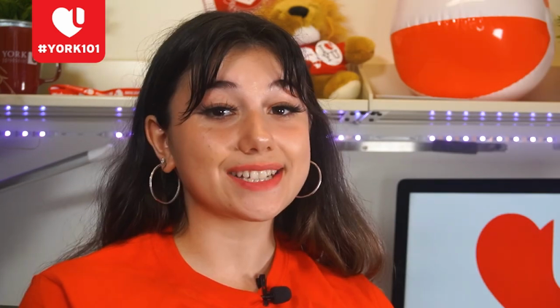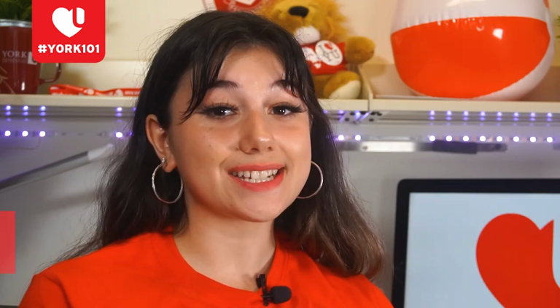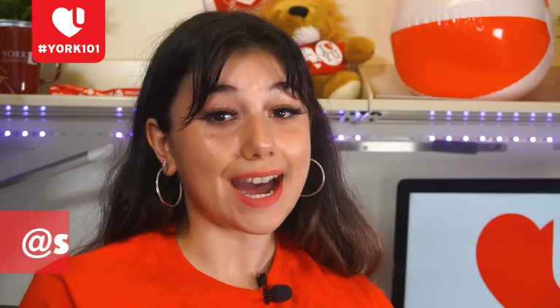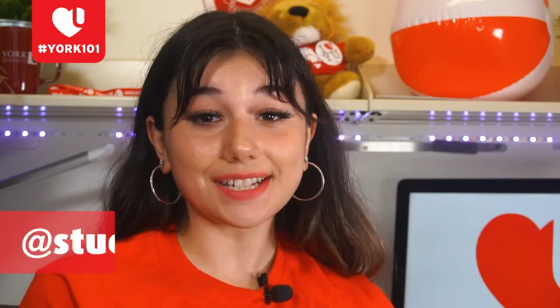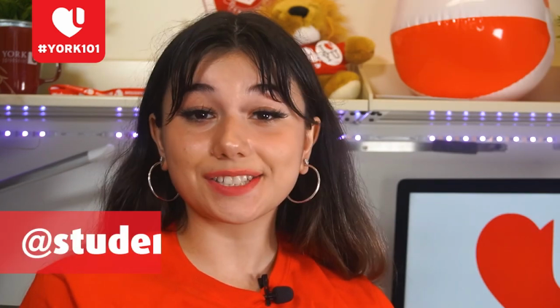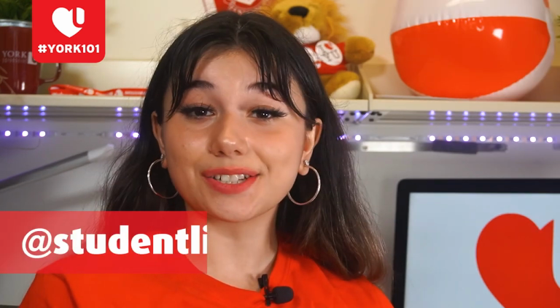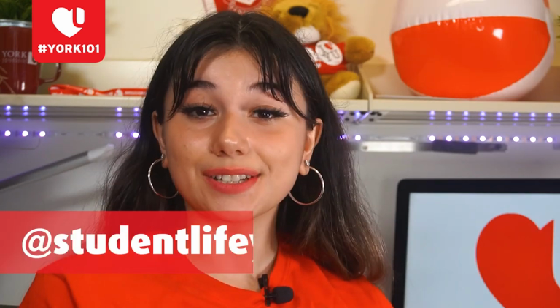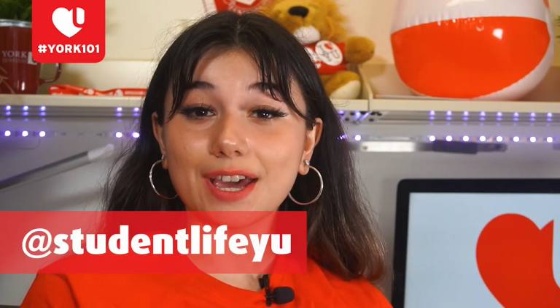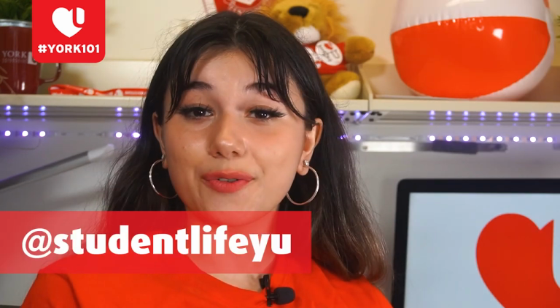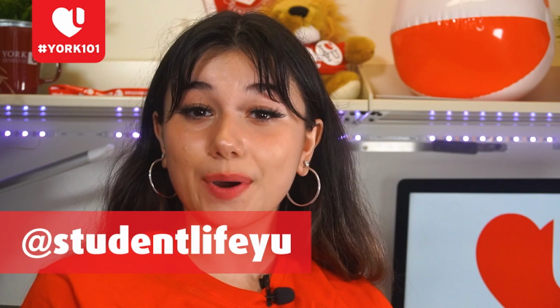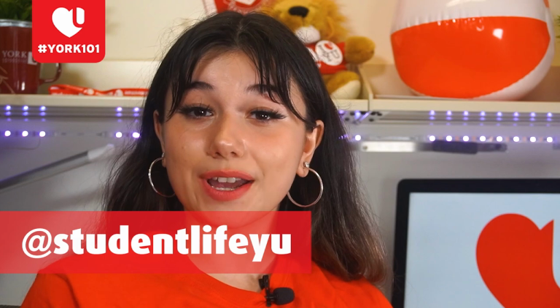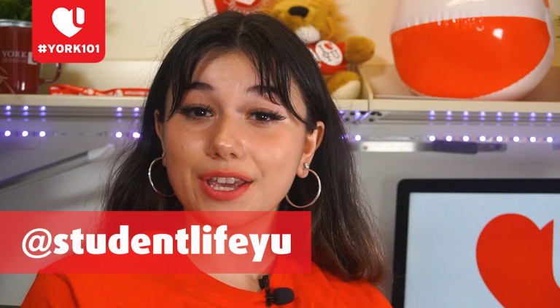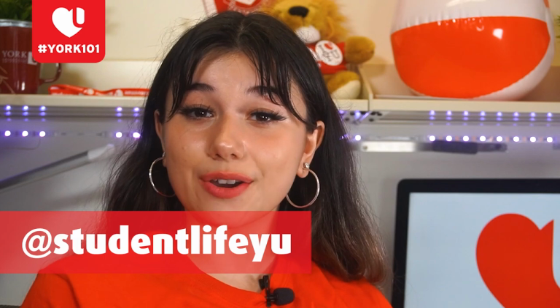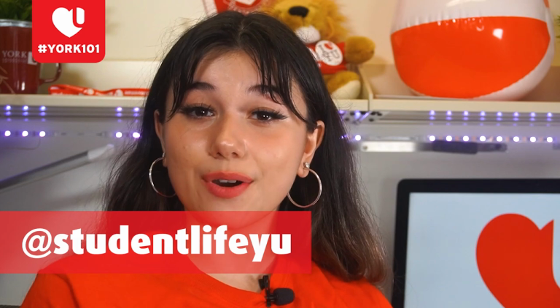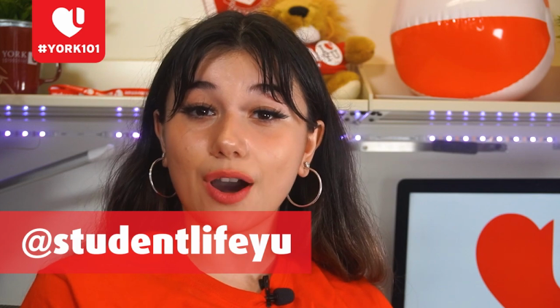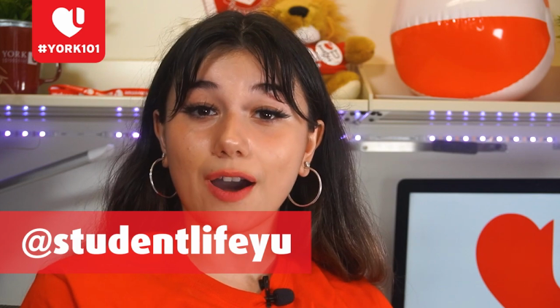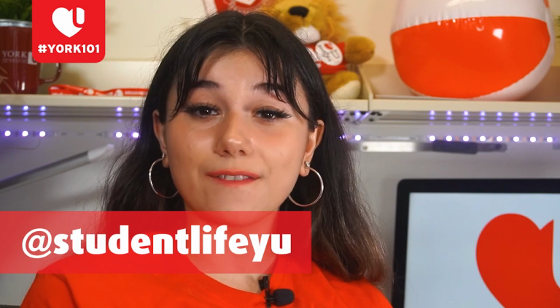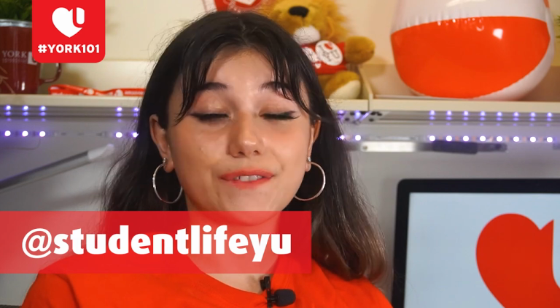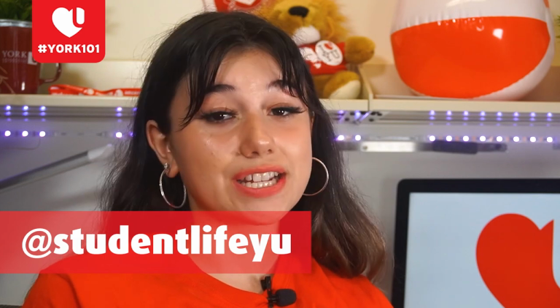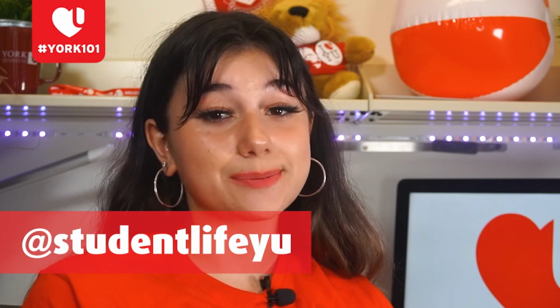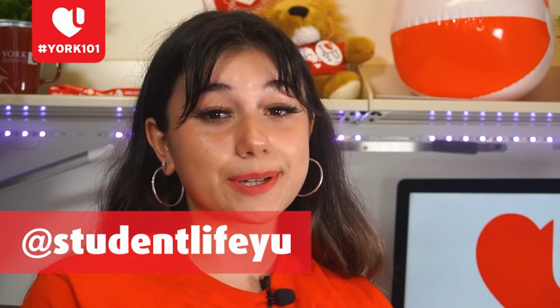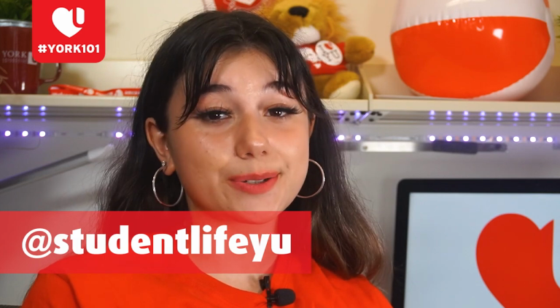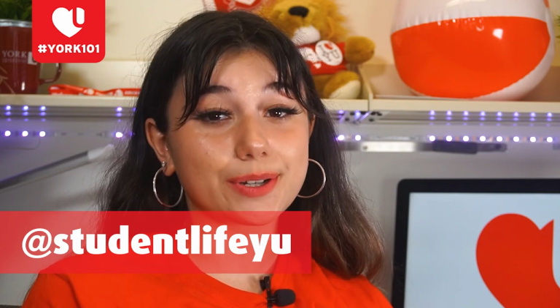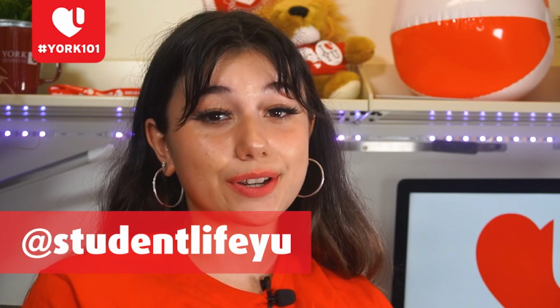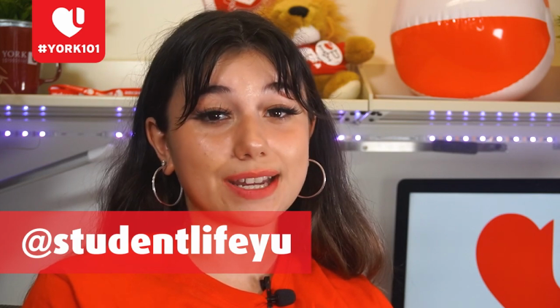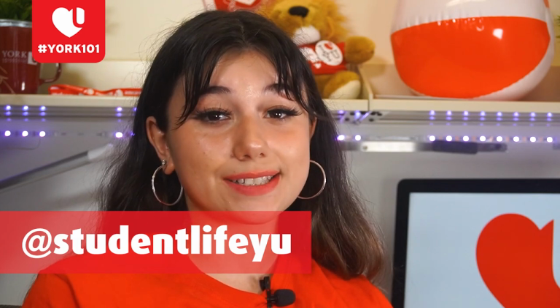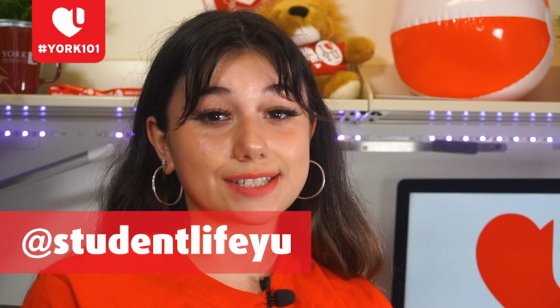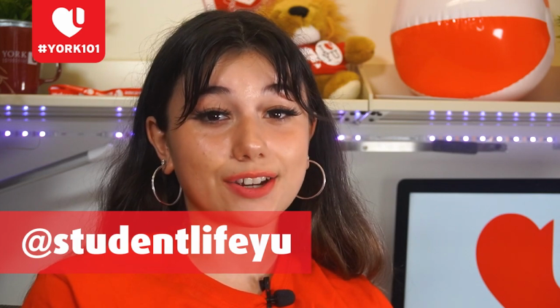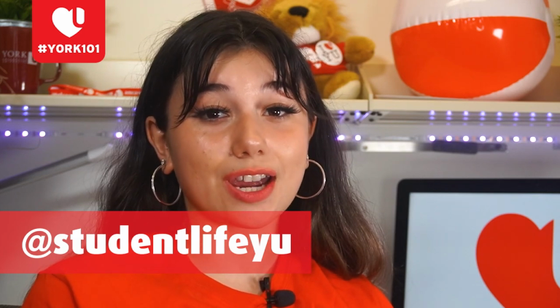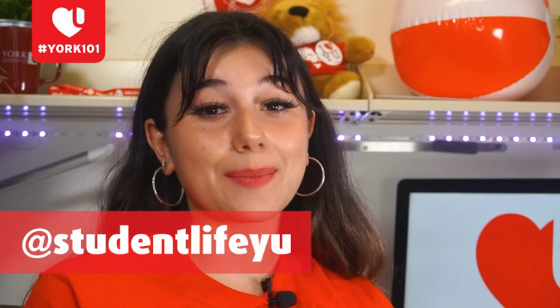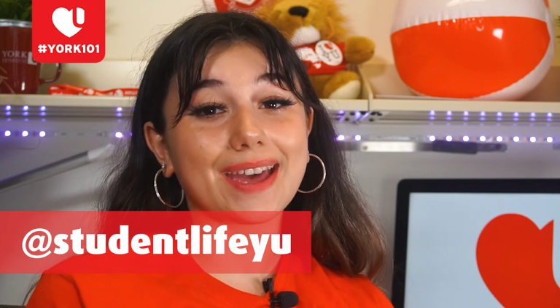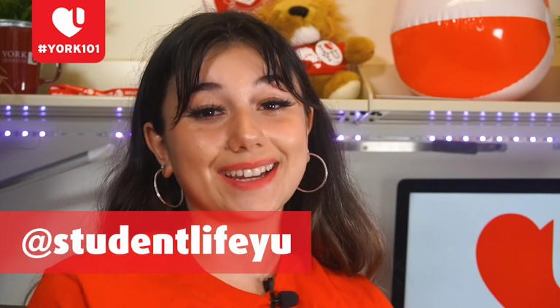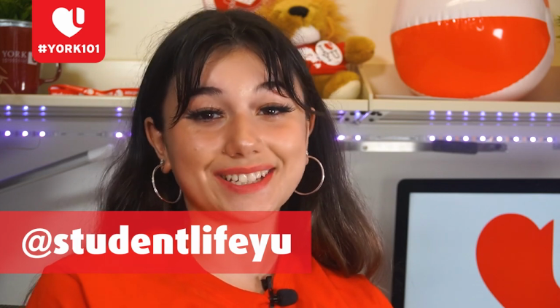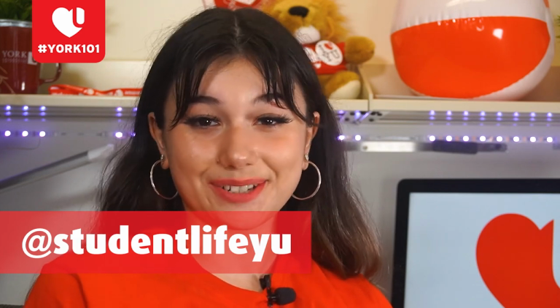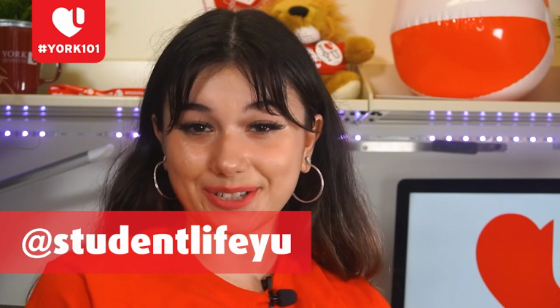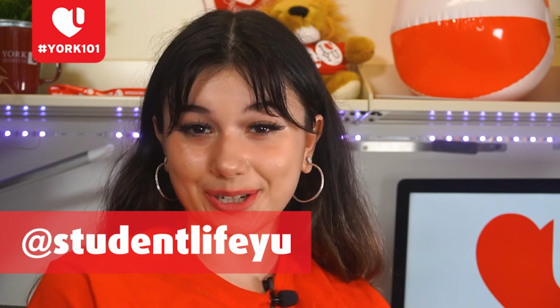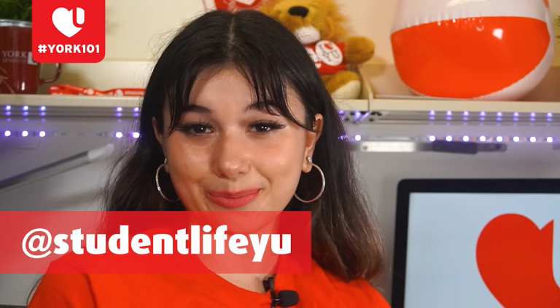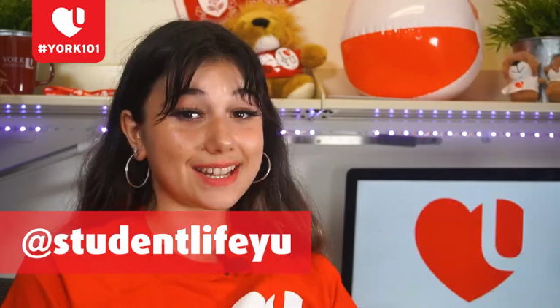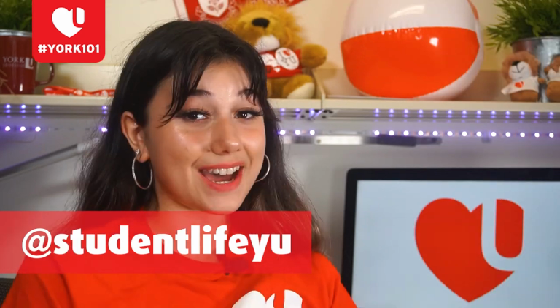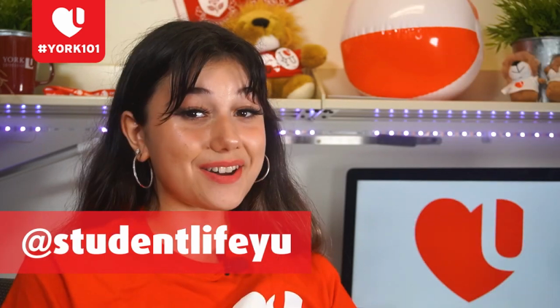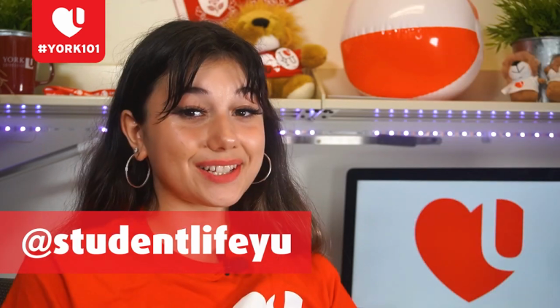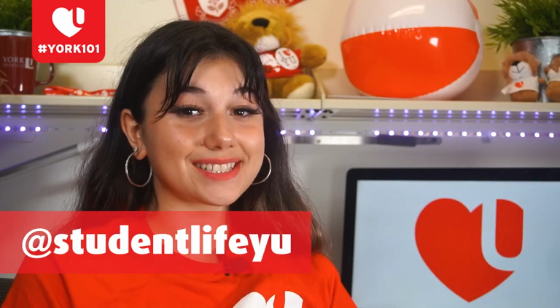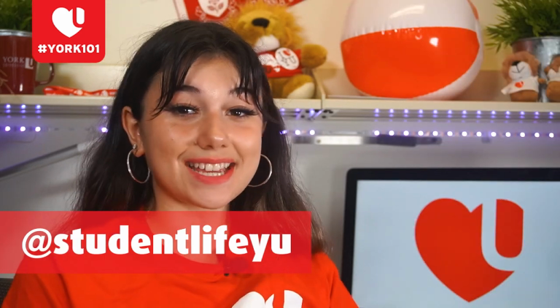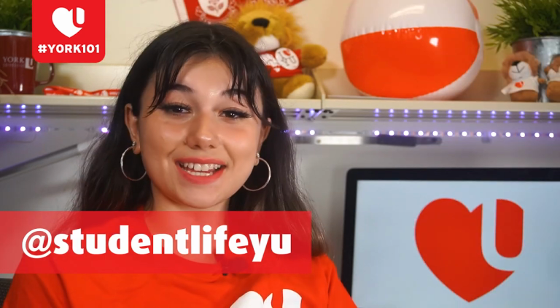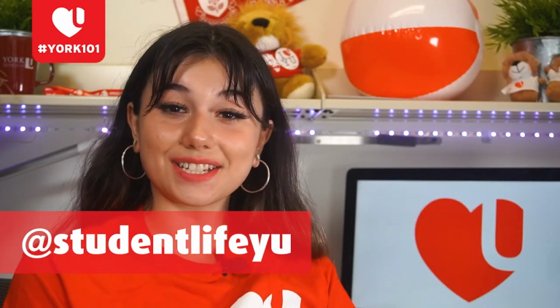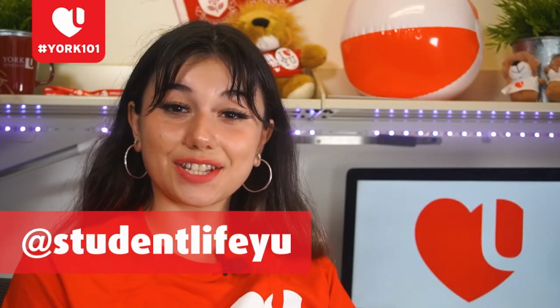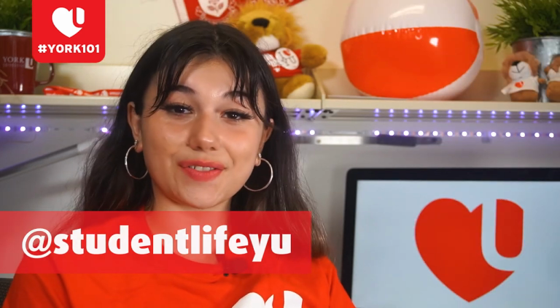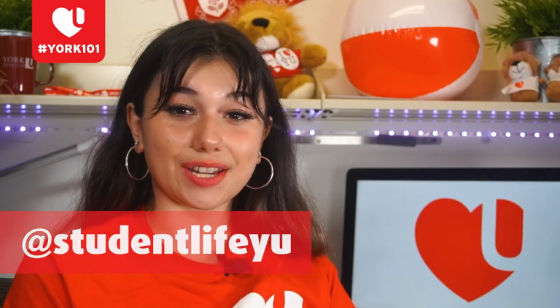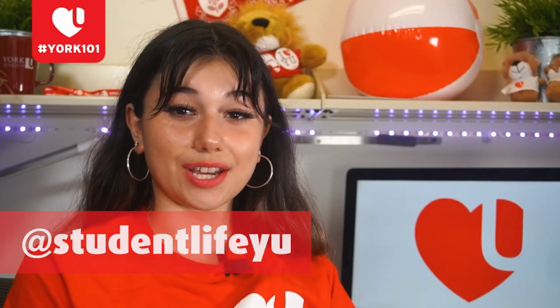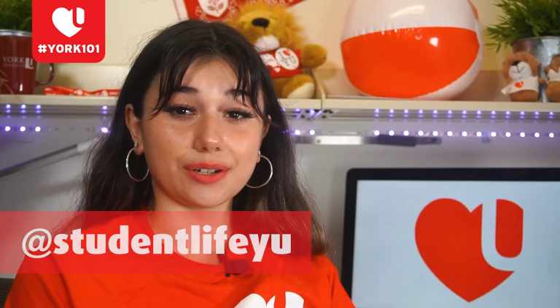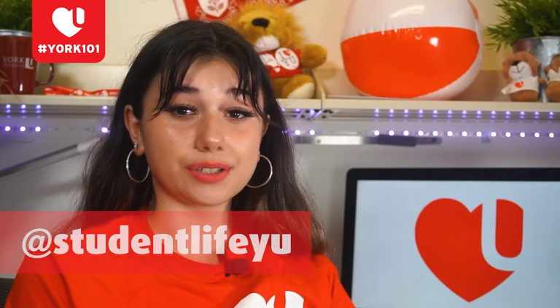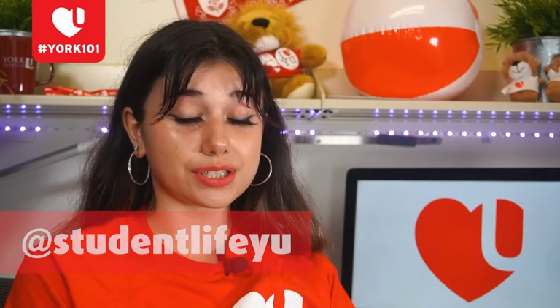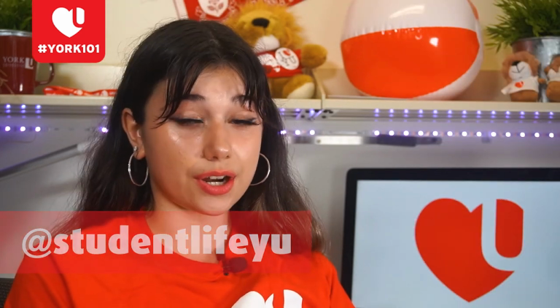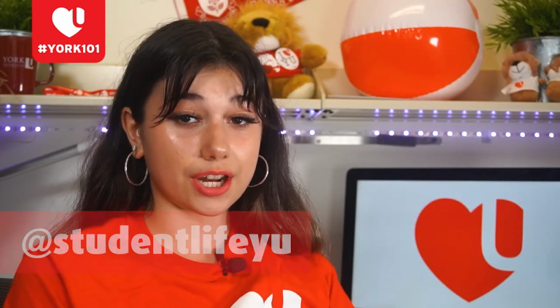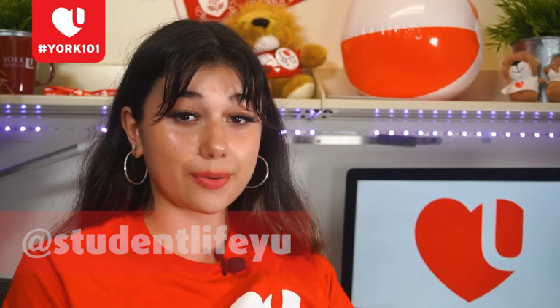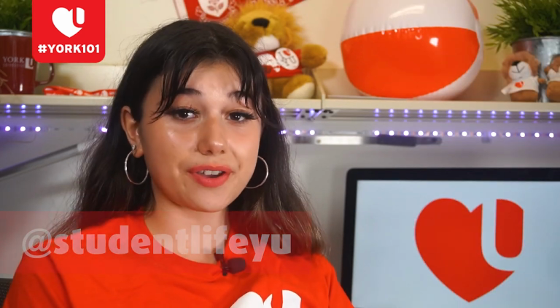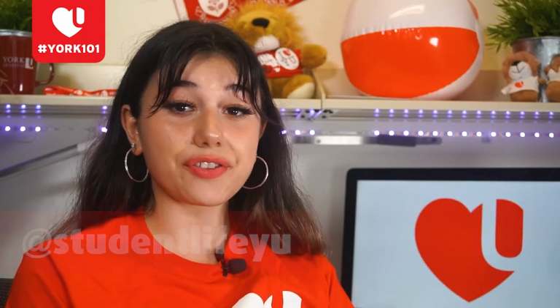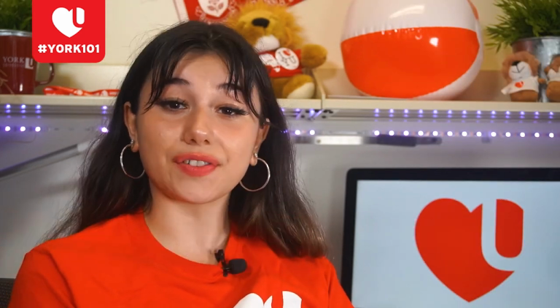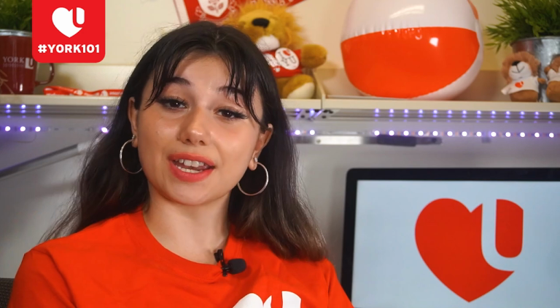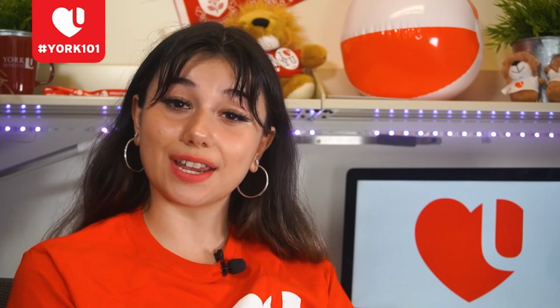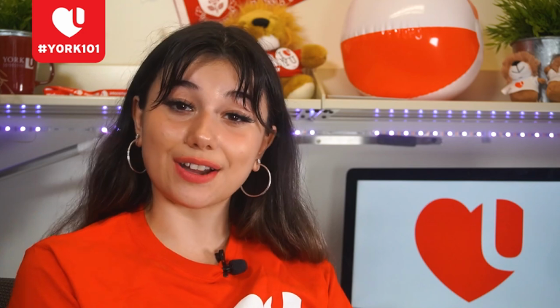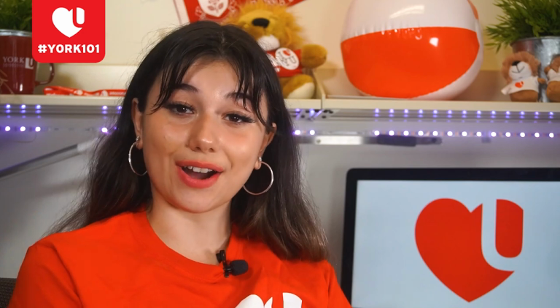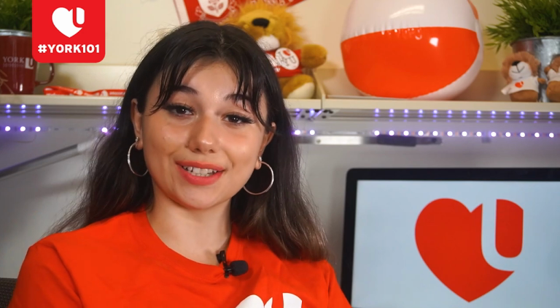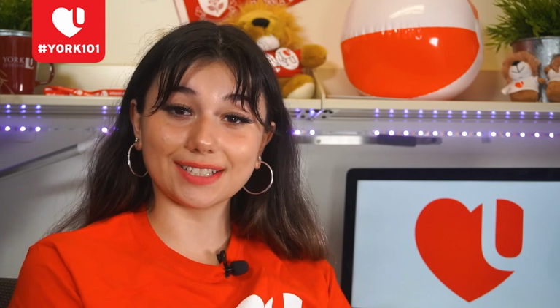That's at StudentLifeYU on Facebook, Twitter, Instagram, and YouTube. Now let's get into the video, starting with Vanier College.